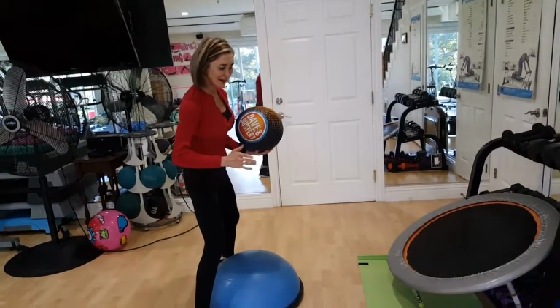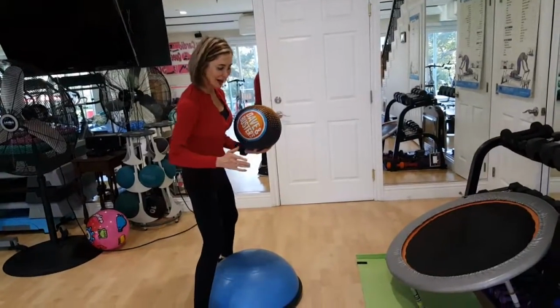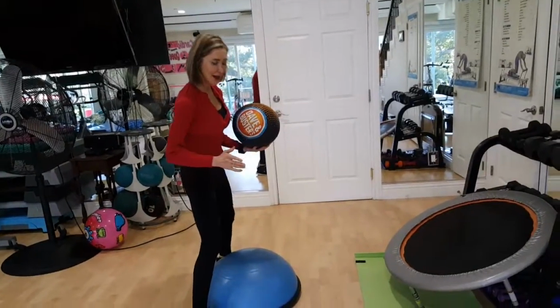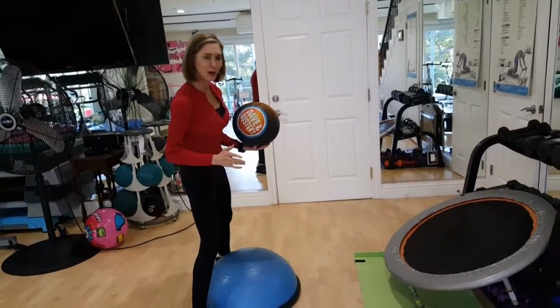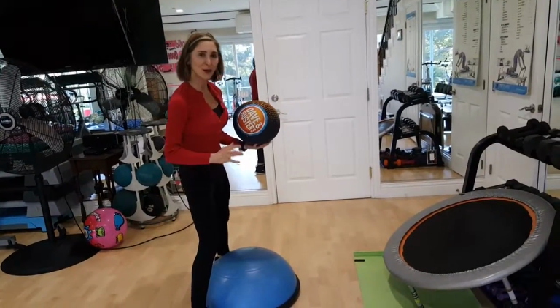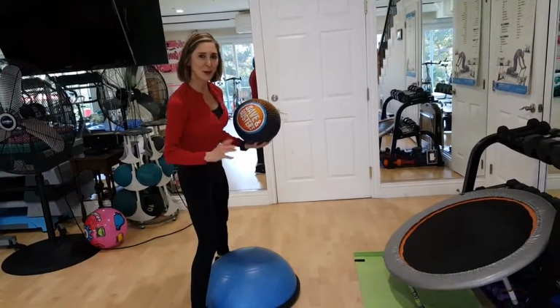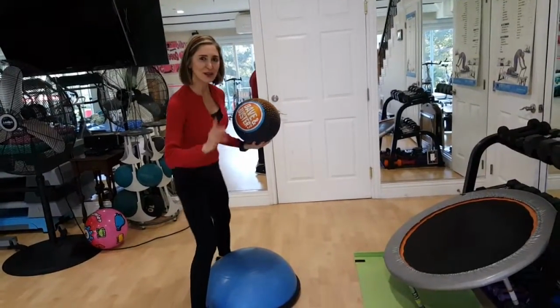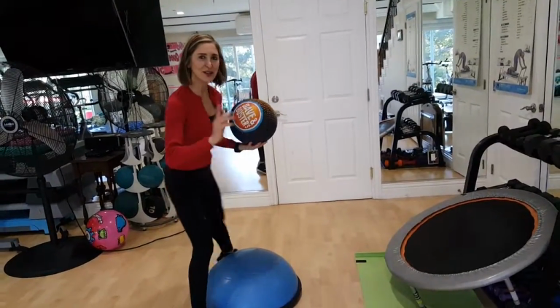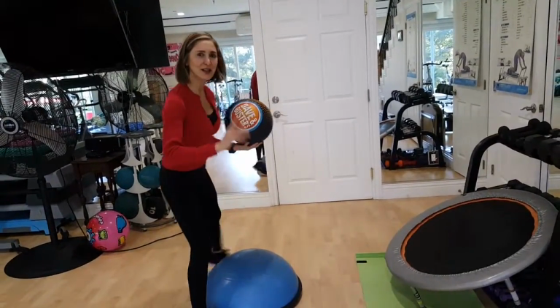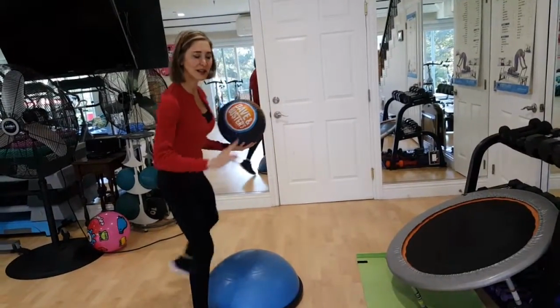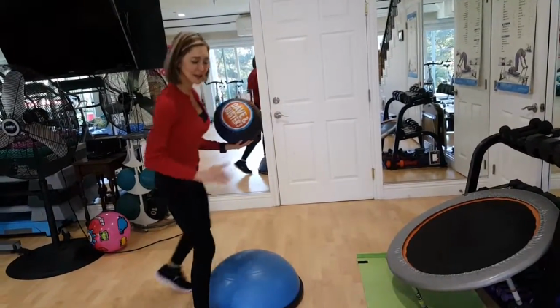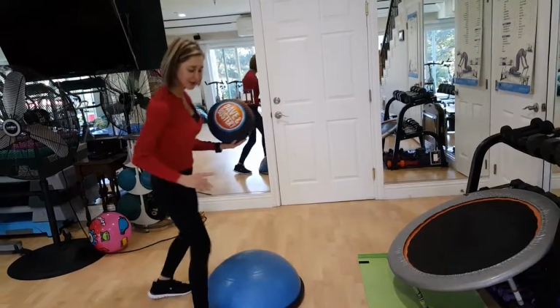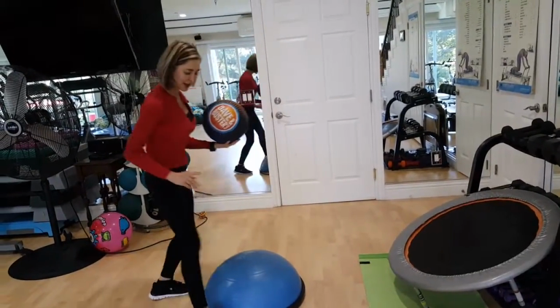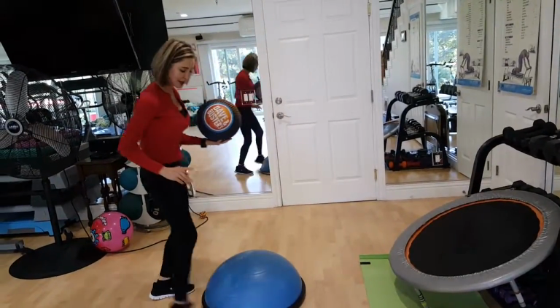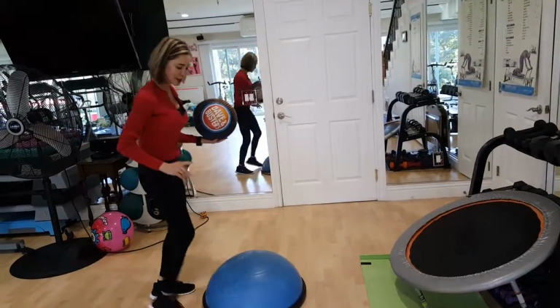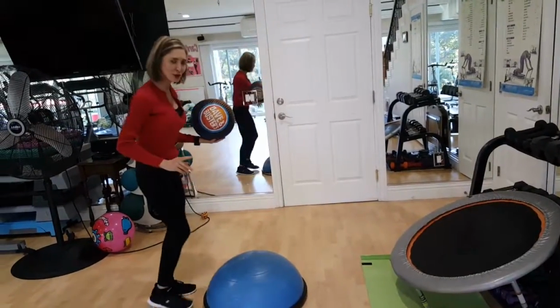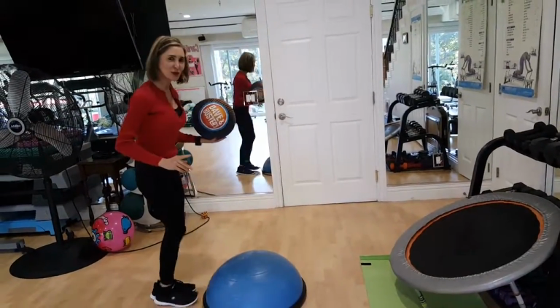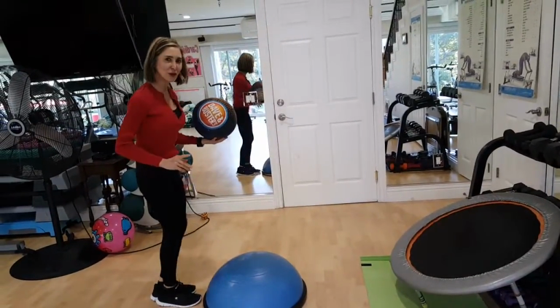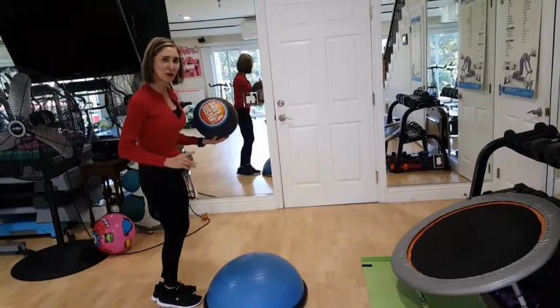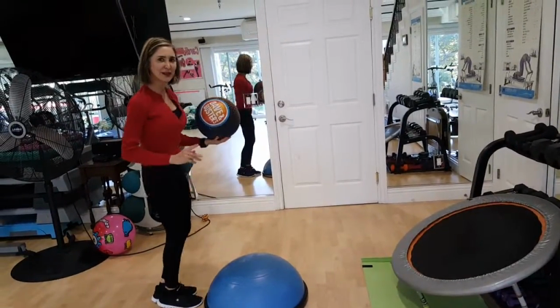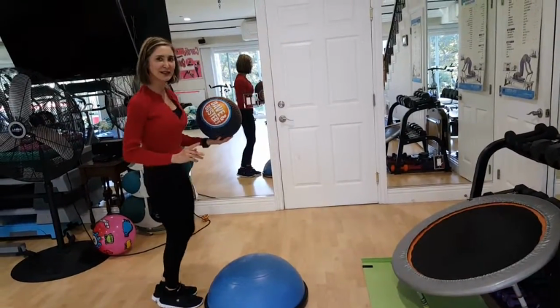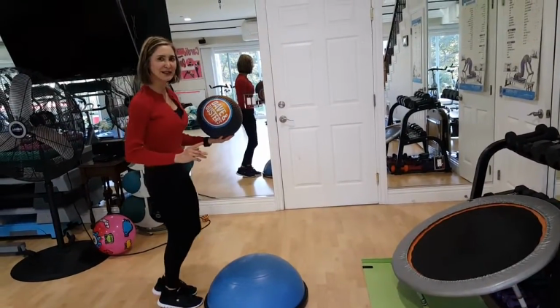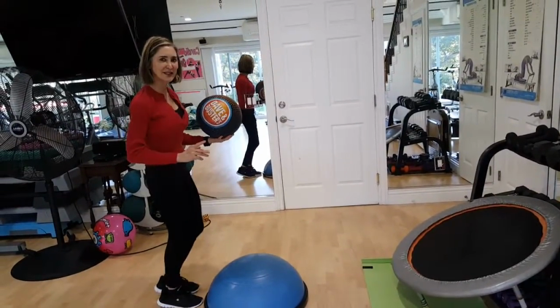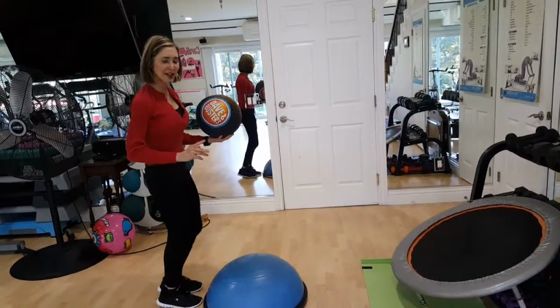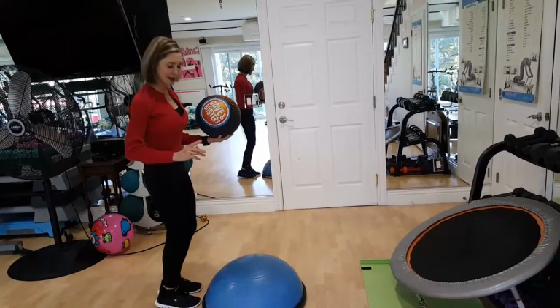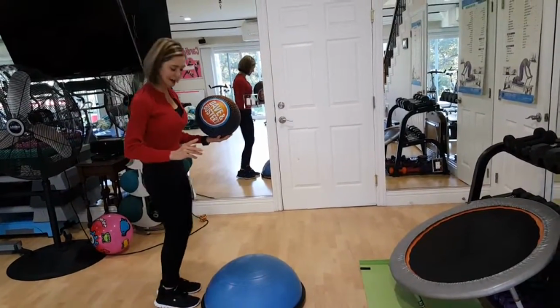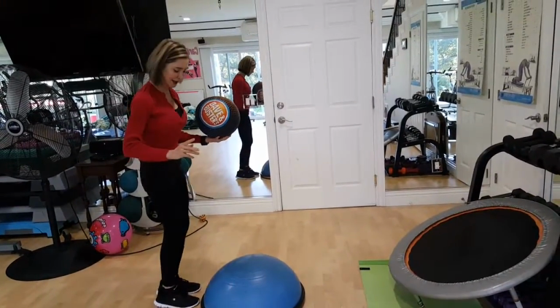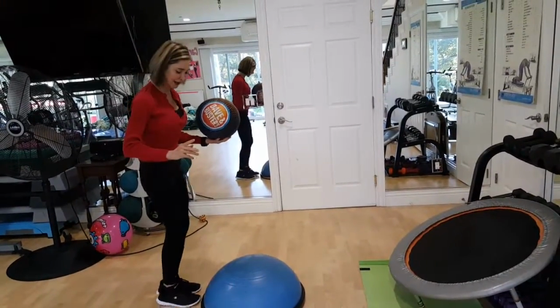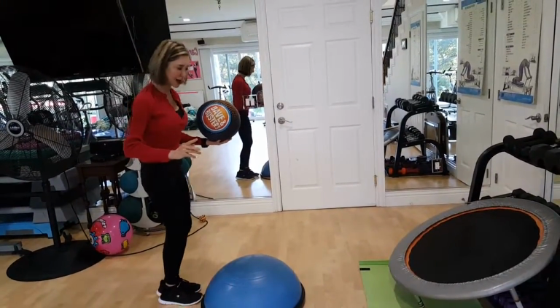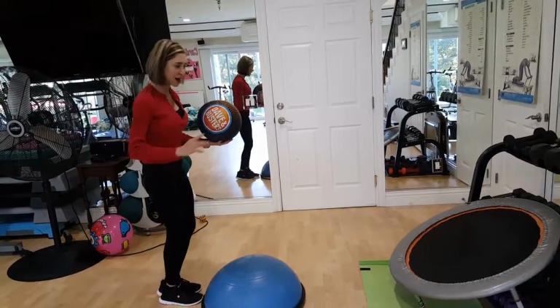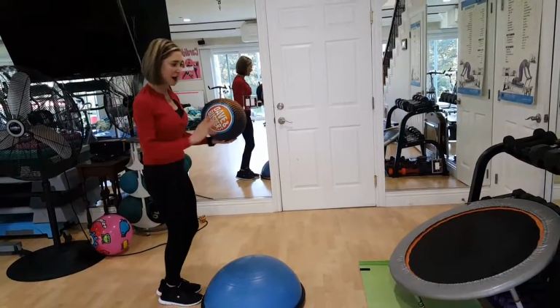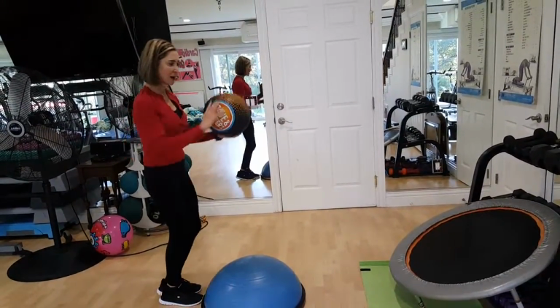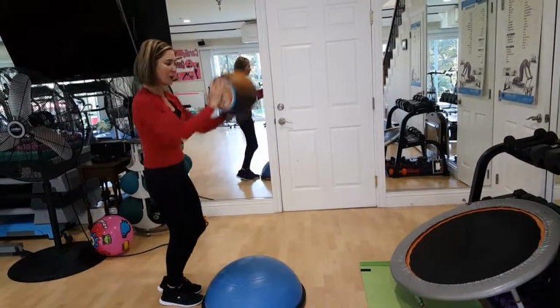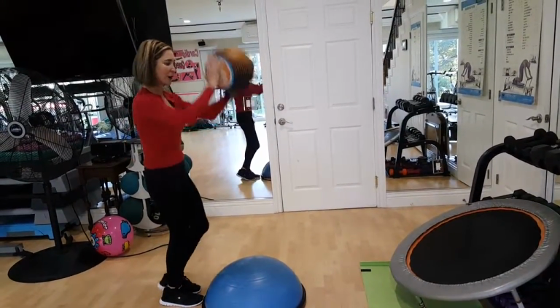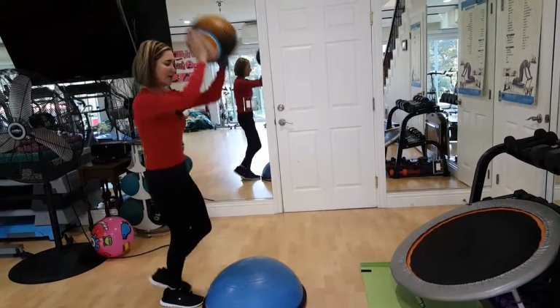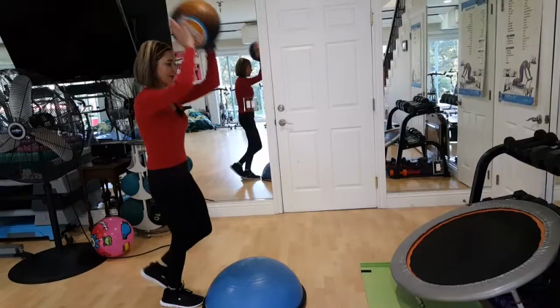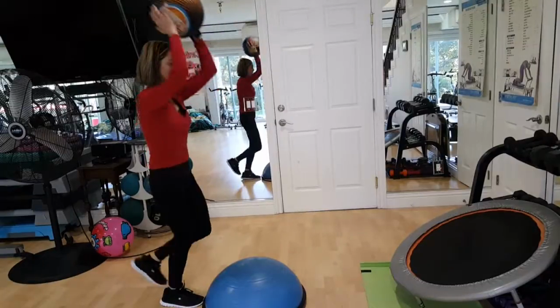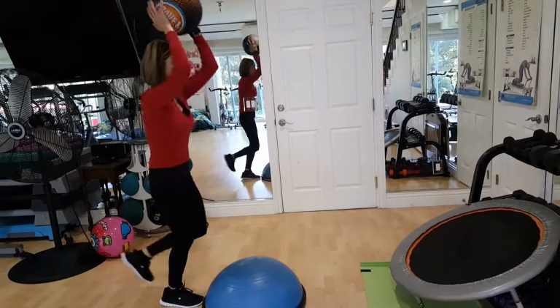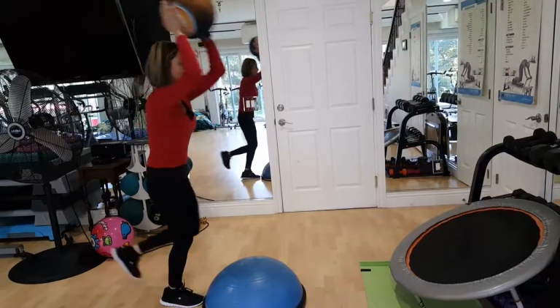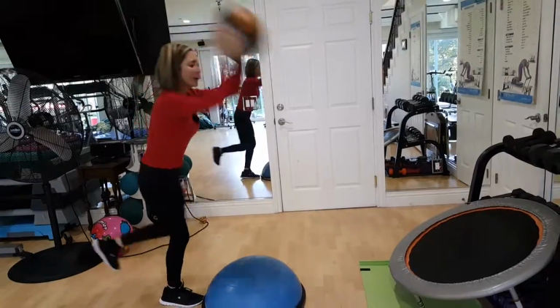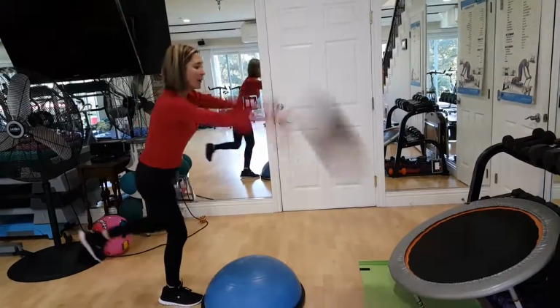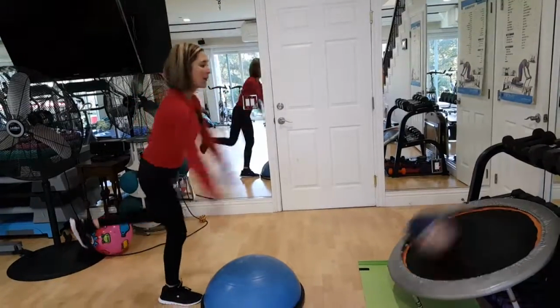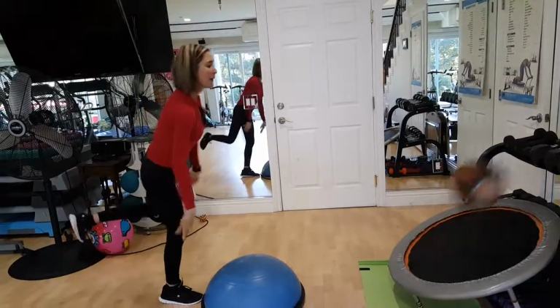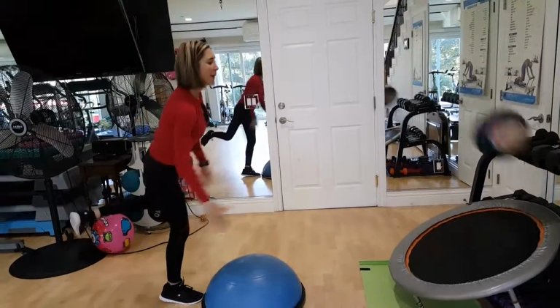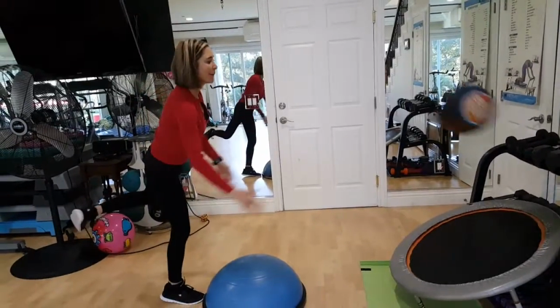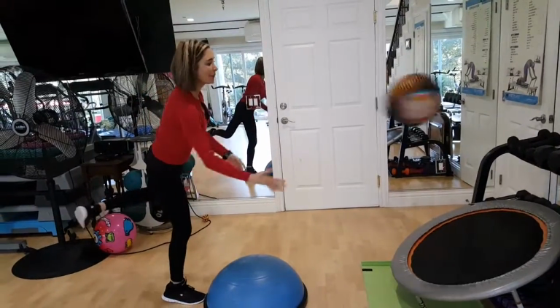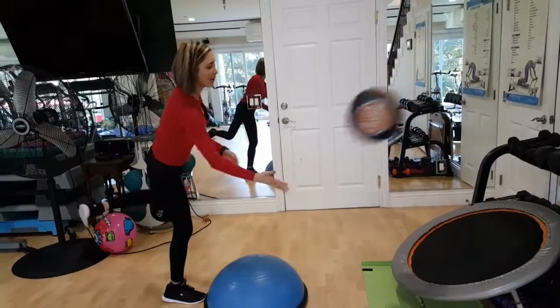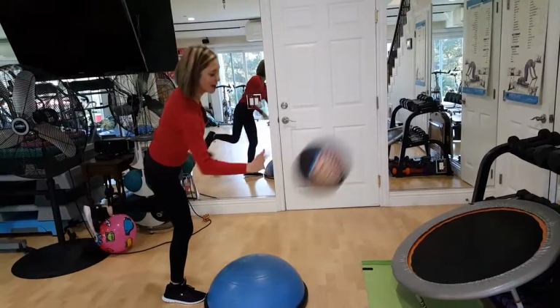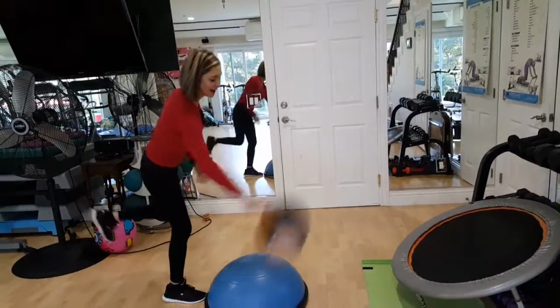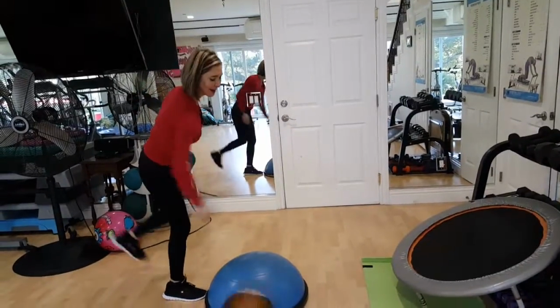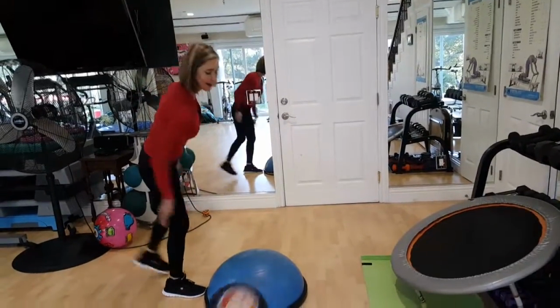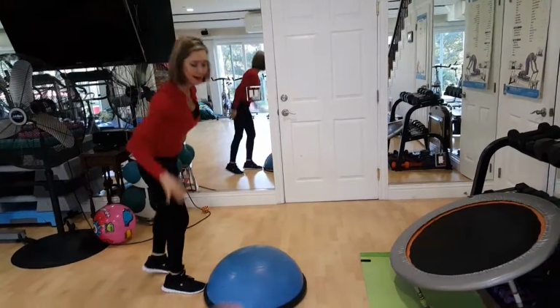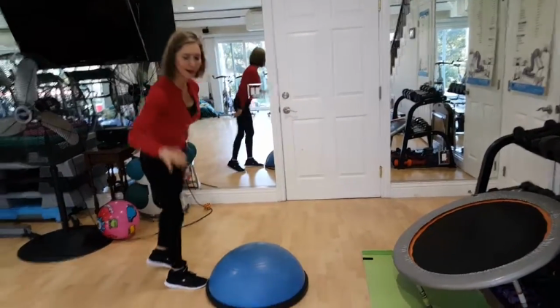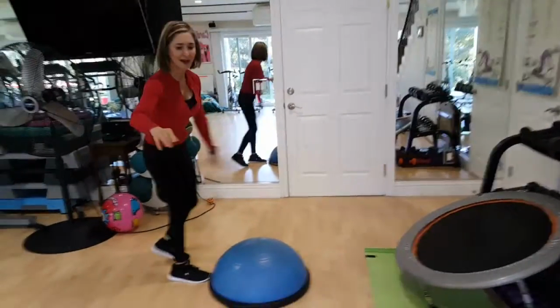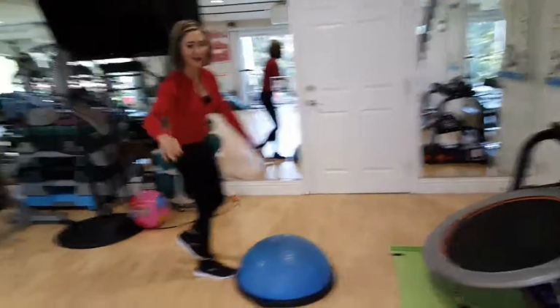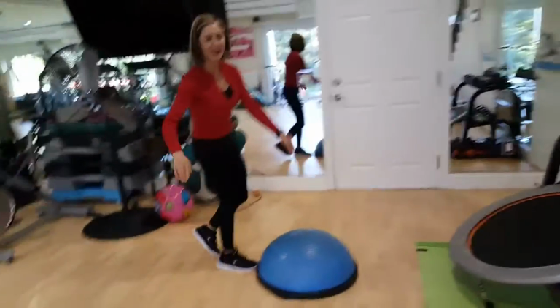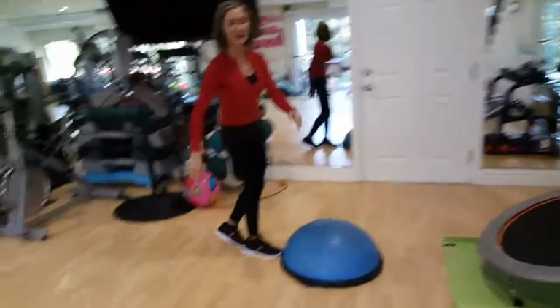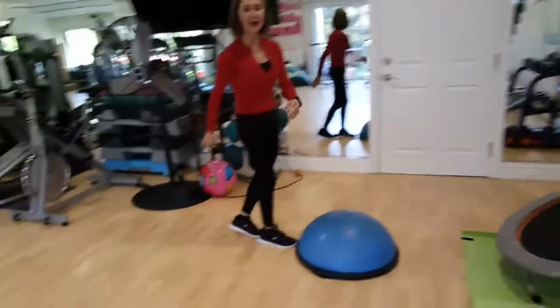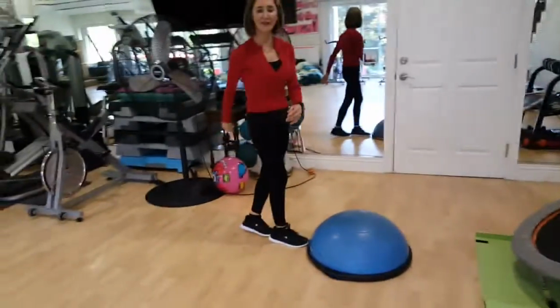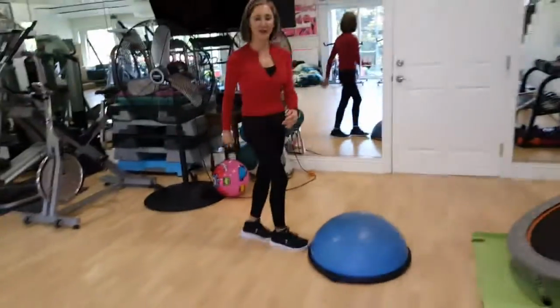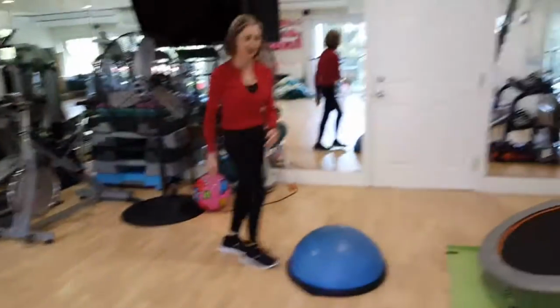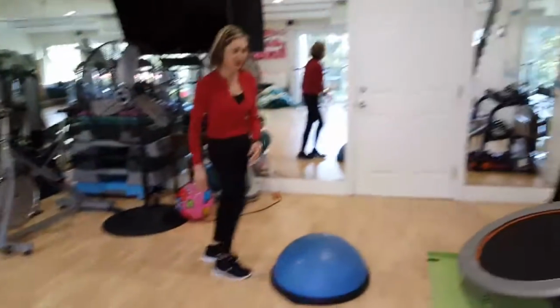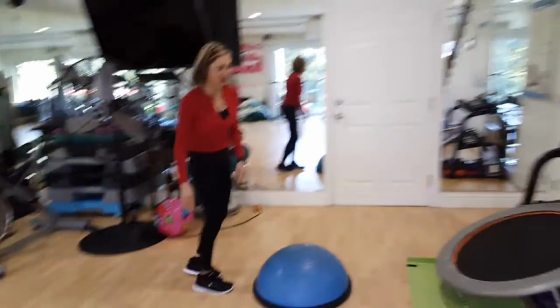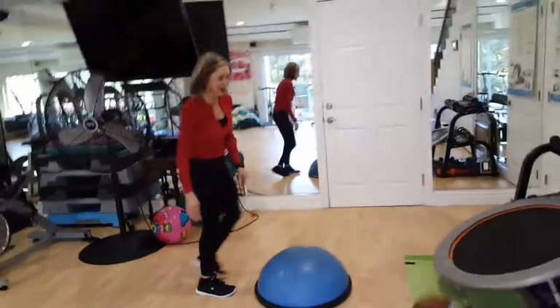Now, the question is, can you do it standing on one foot? Not very good.